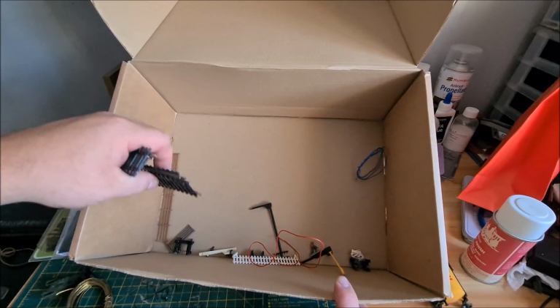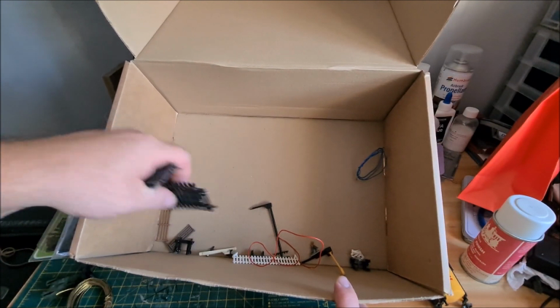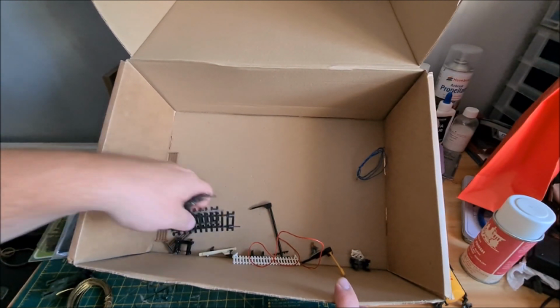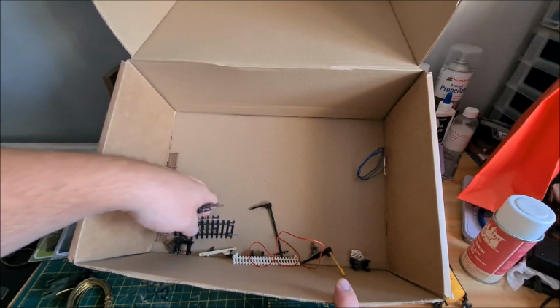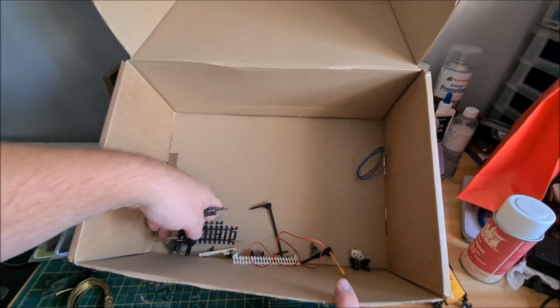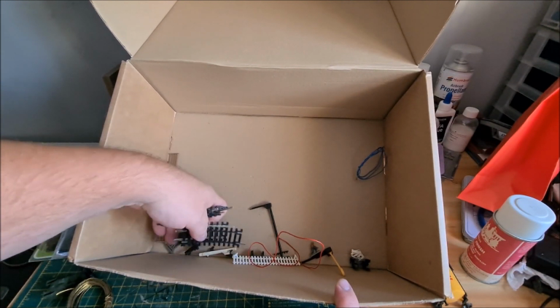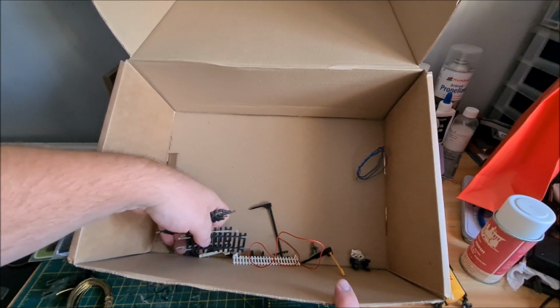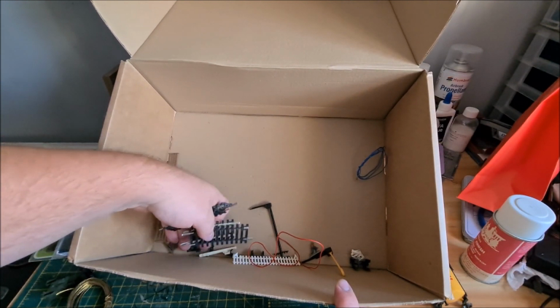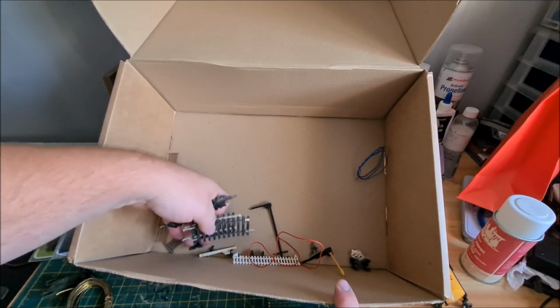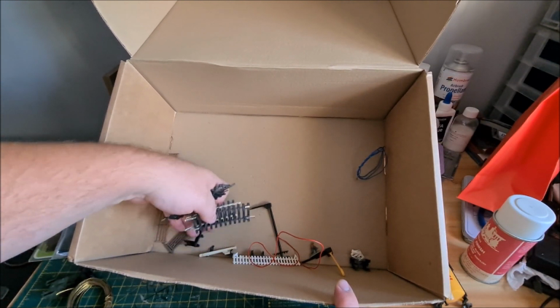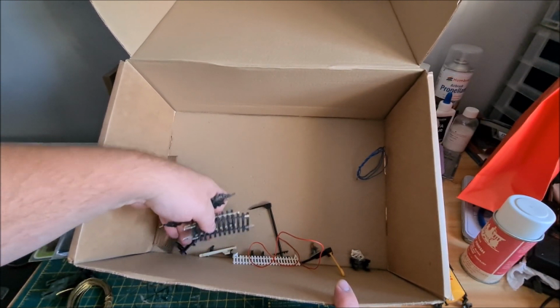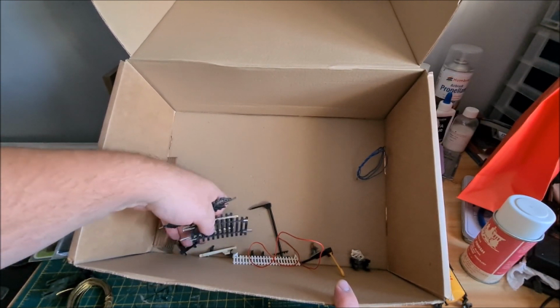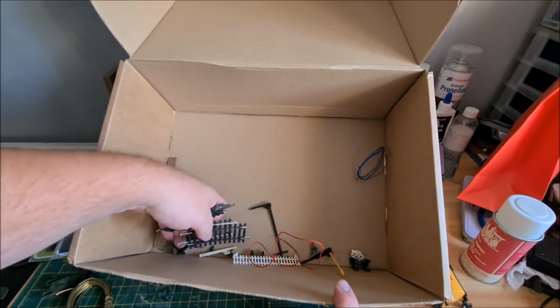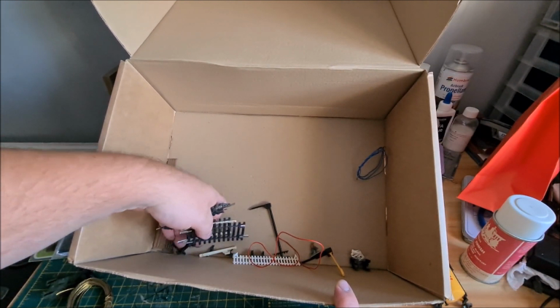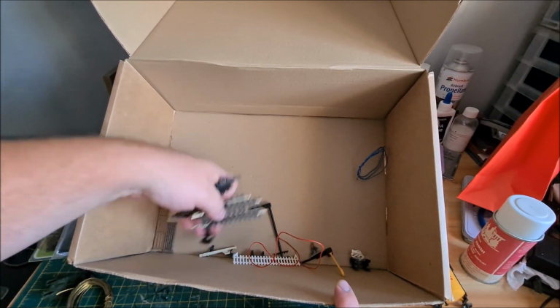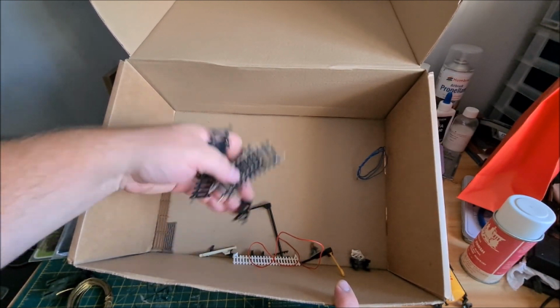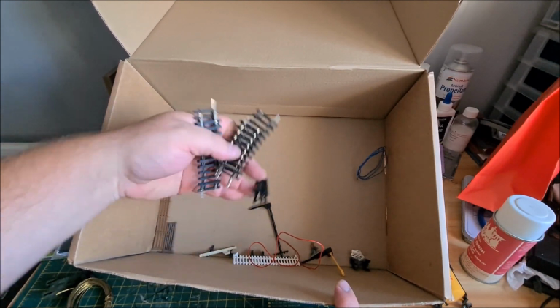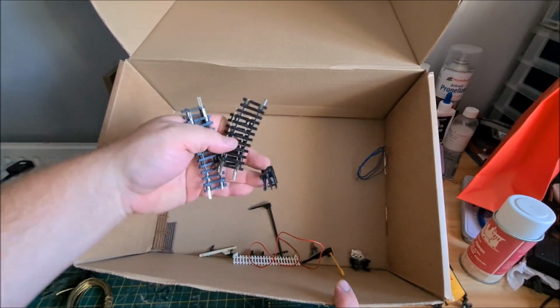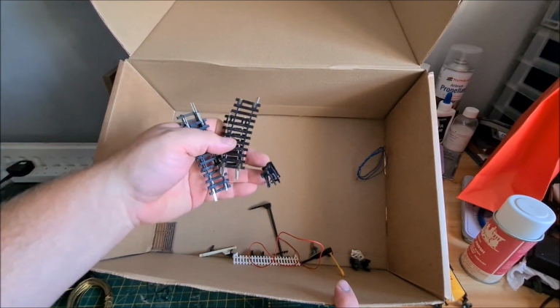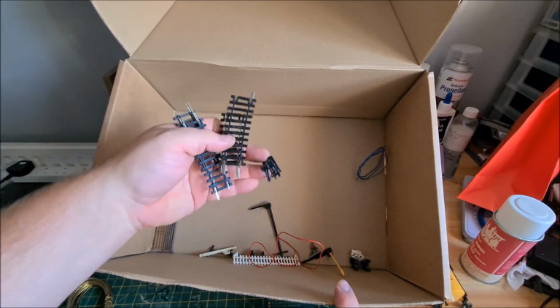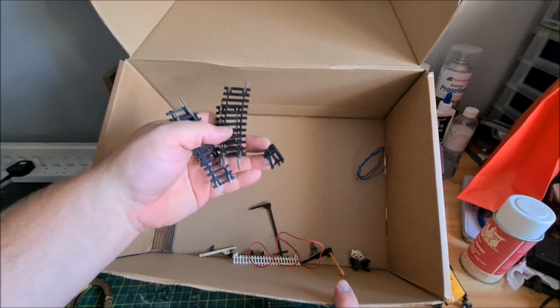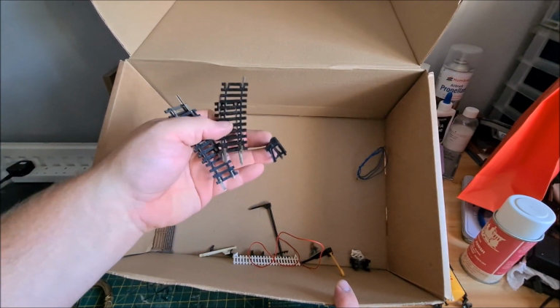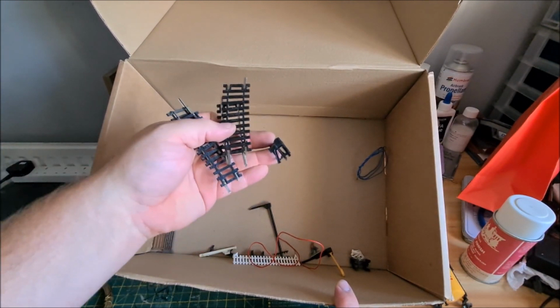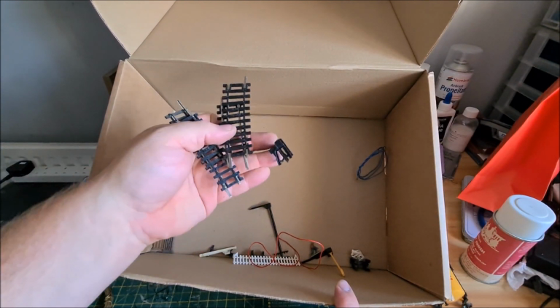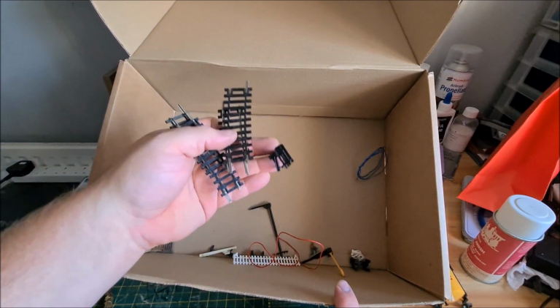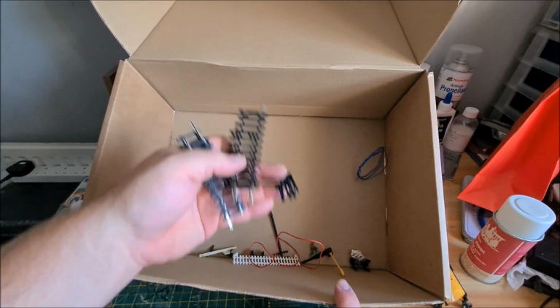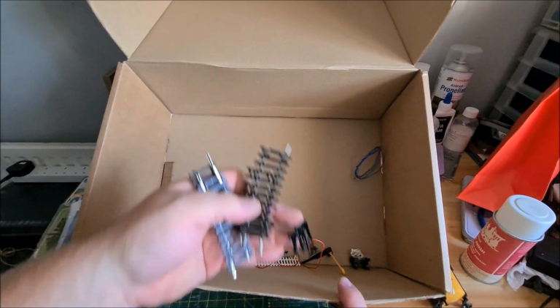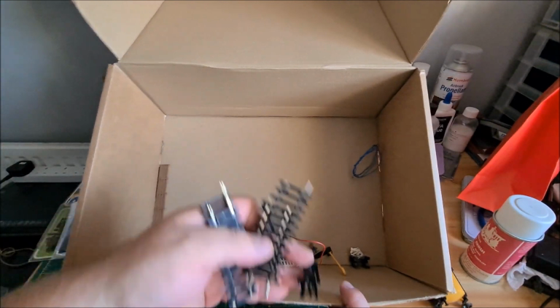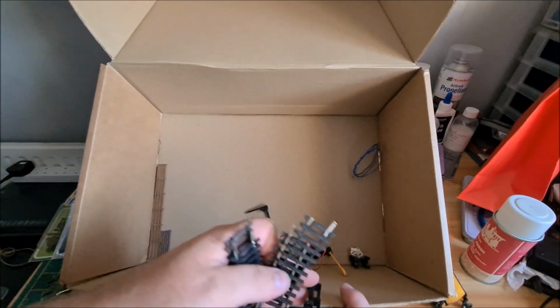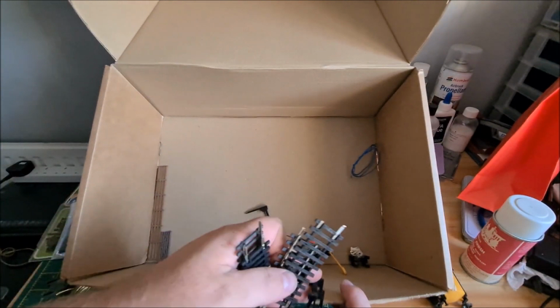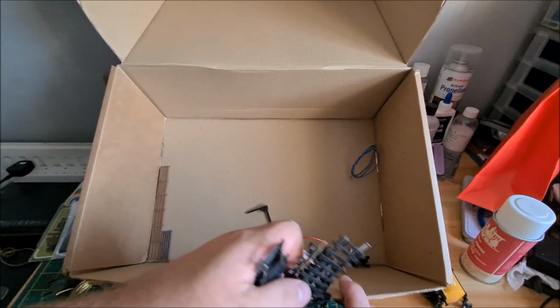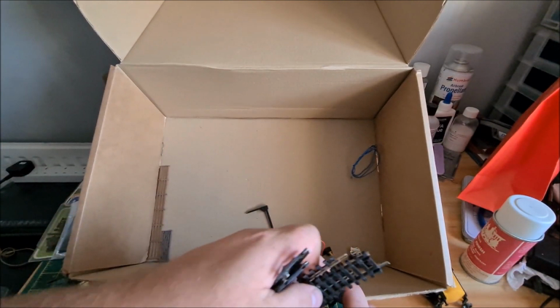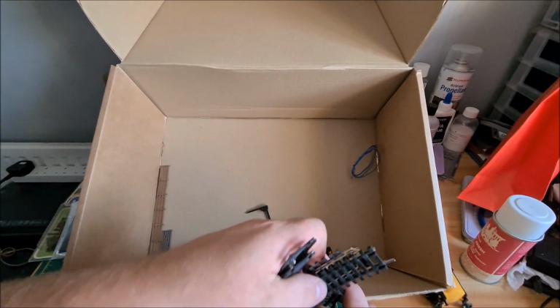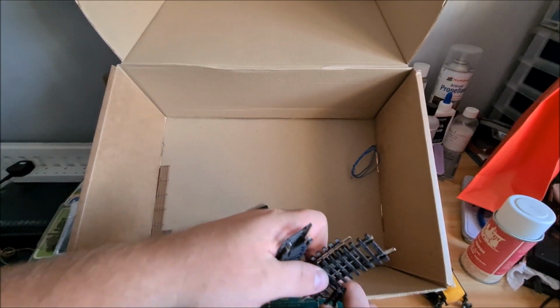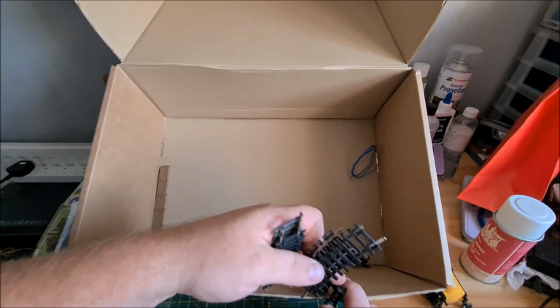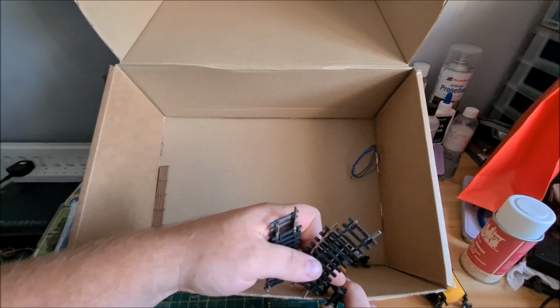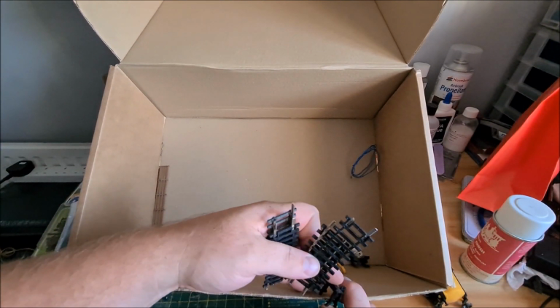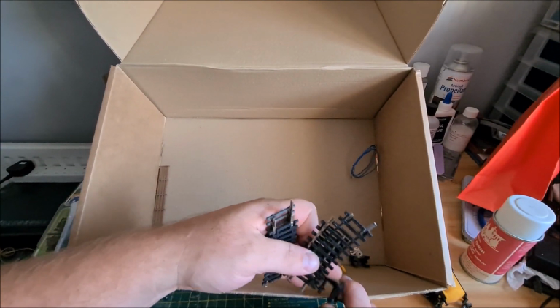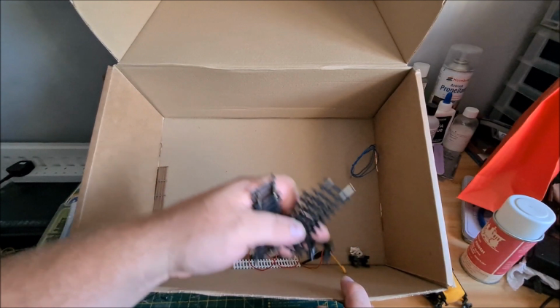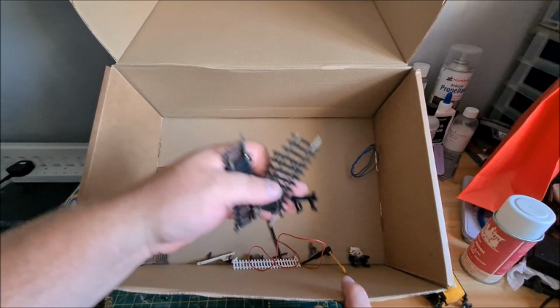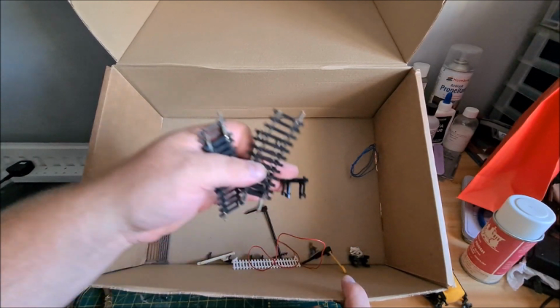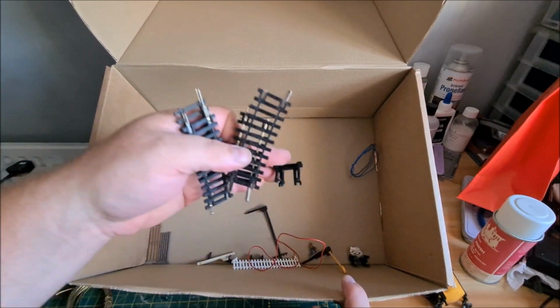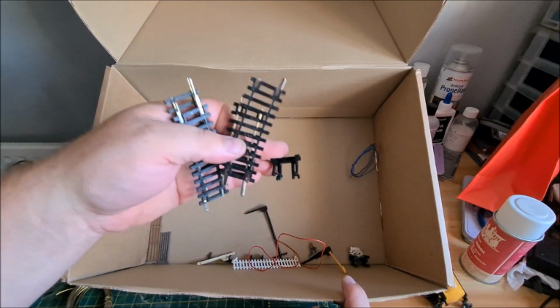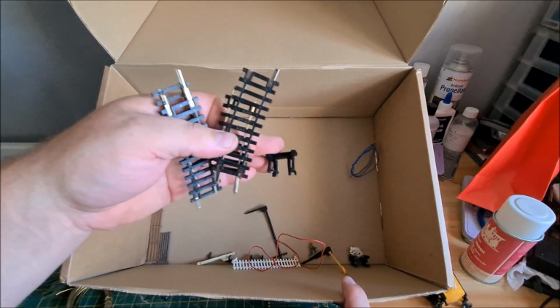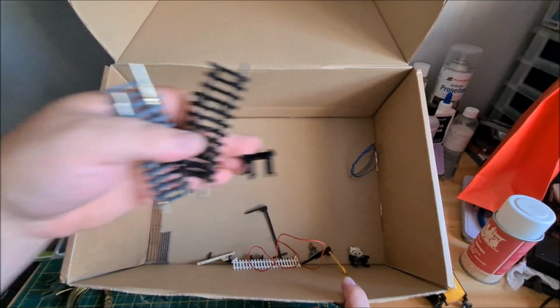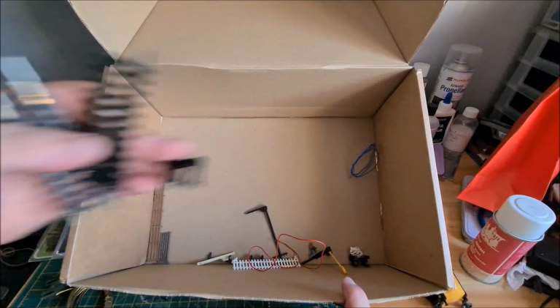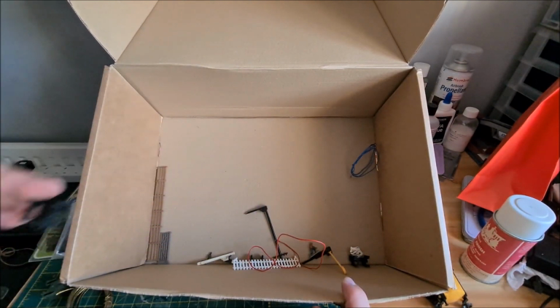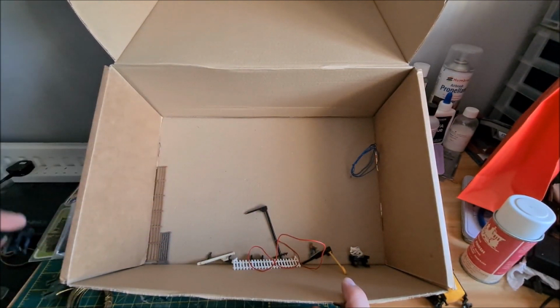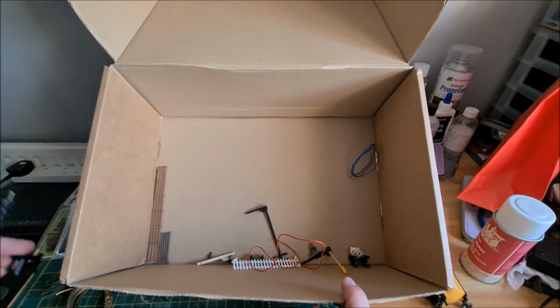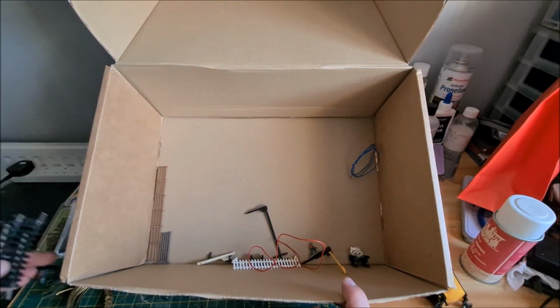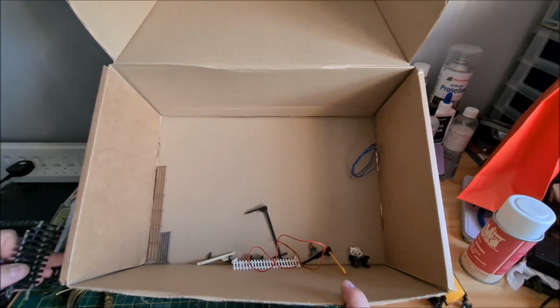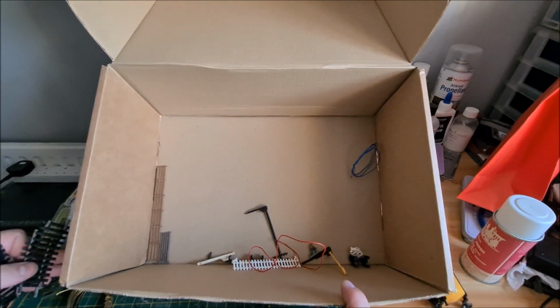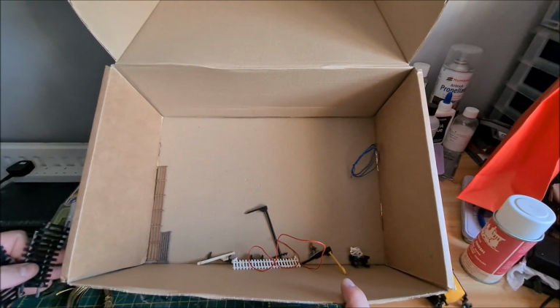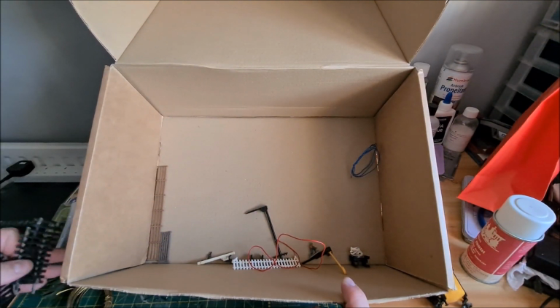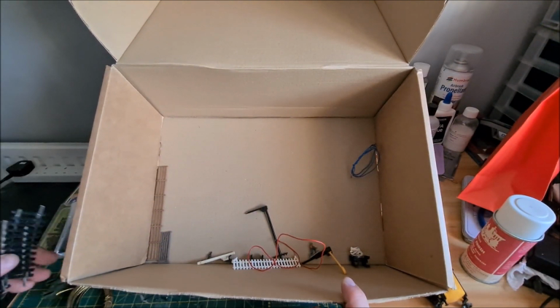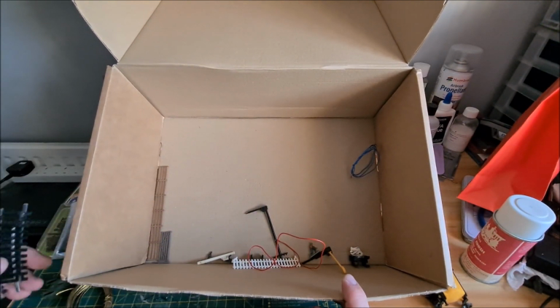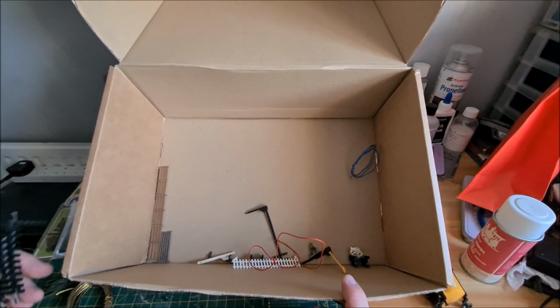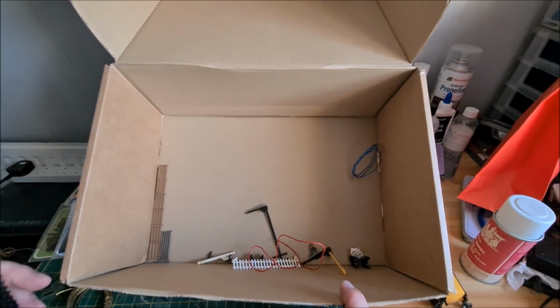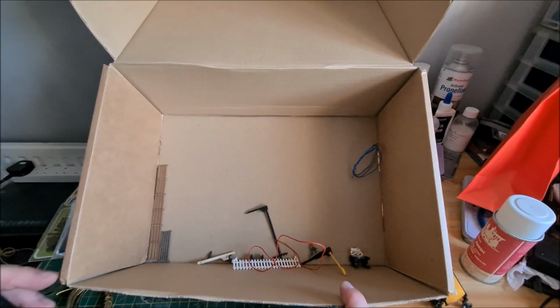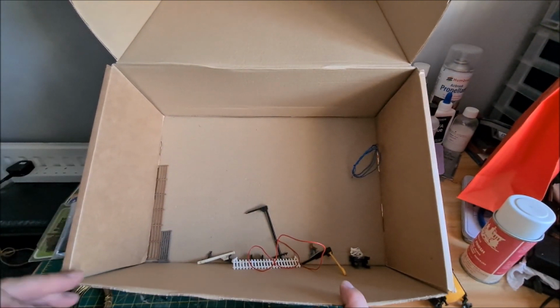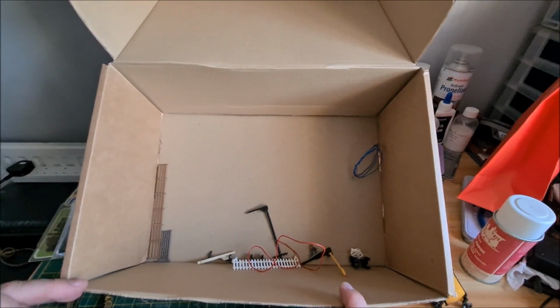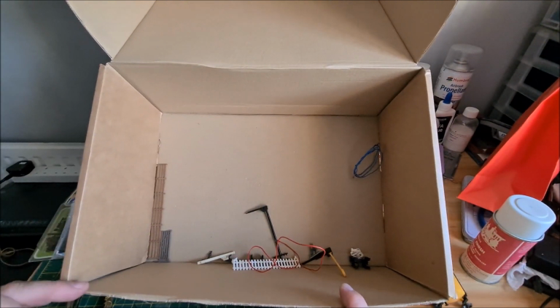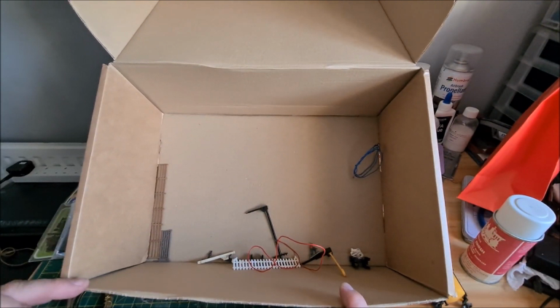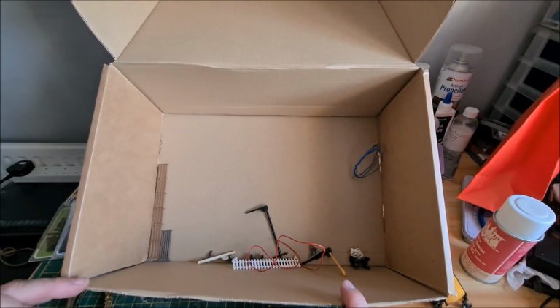We've got another half buffer stop — again, I needed two of these, so now I've got all I need. That's actually quite handy.